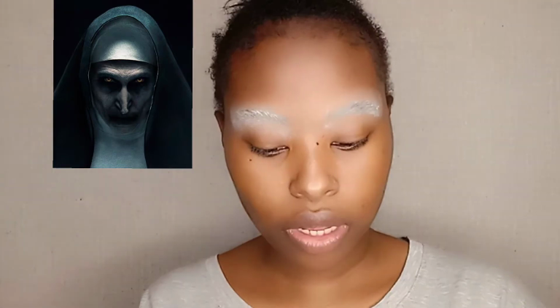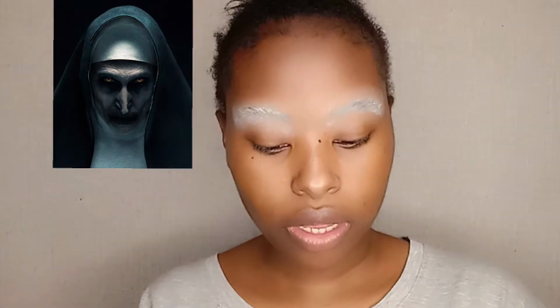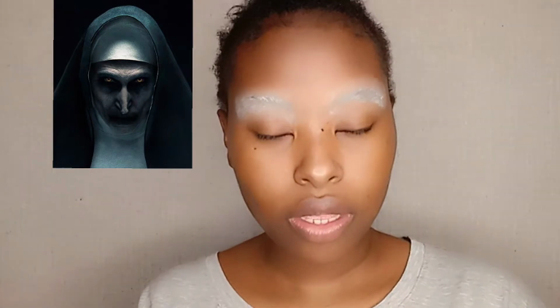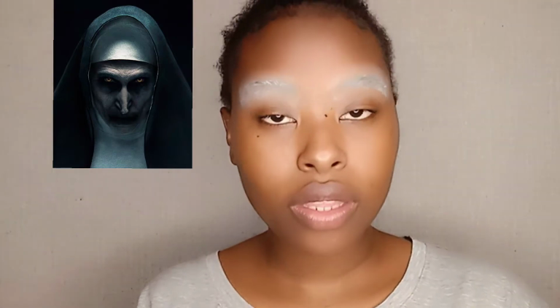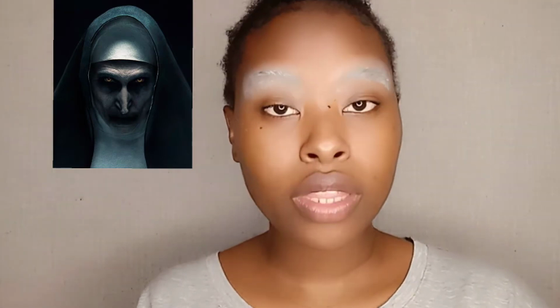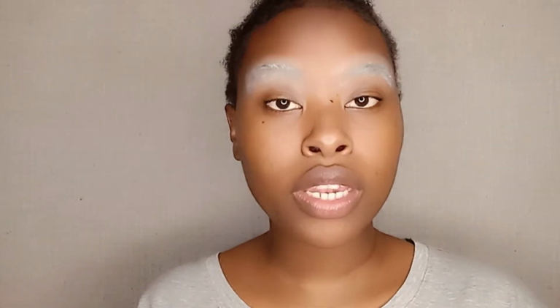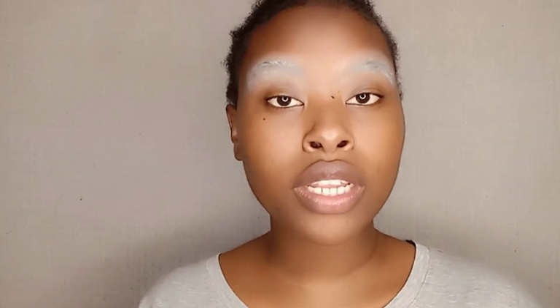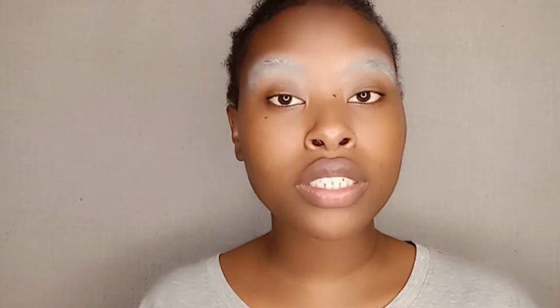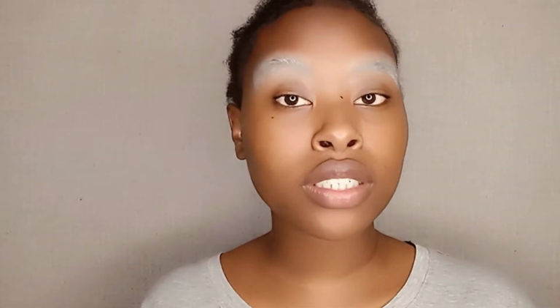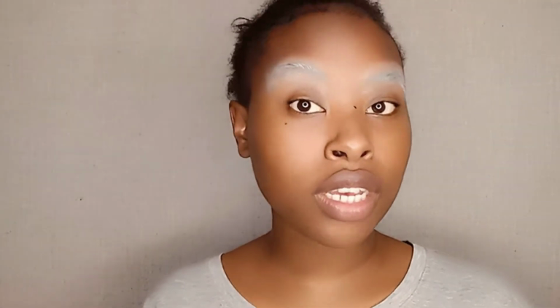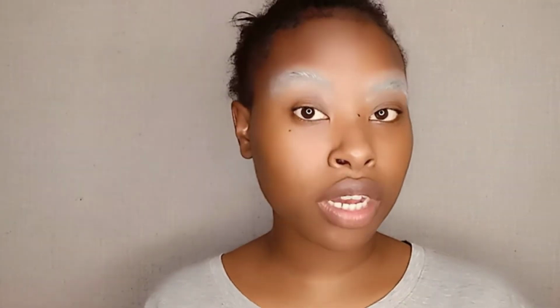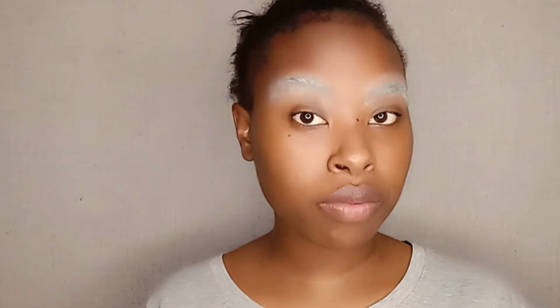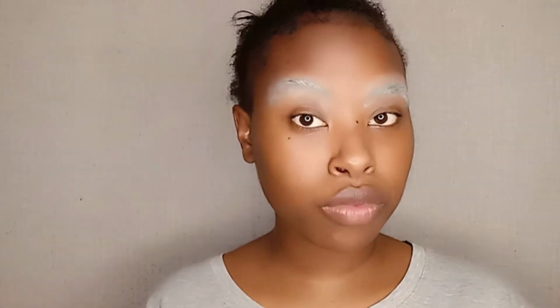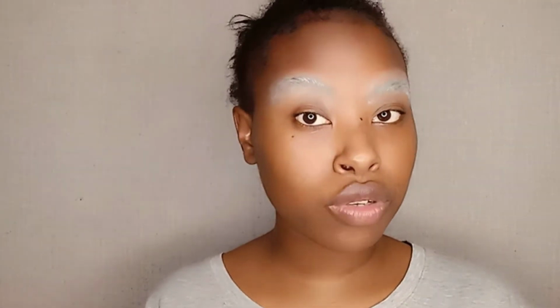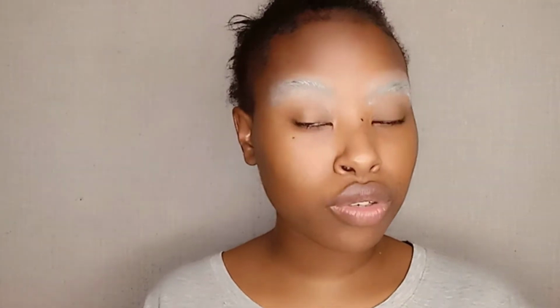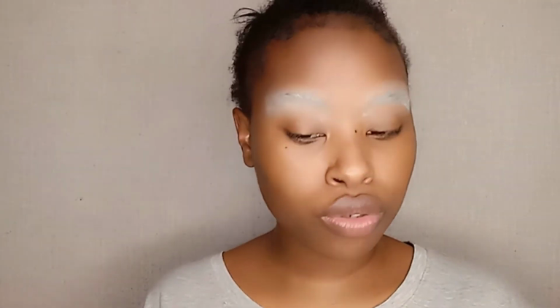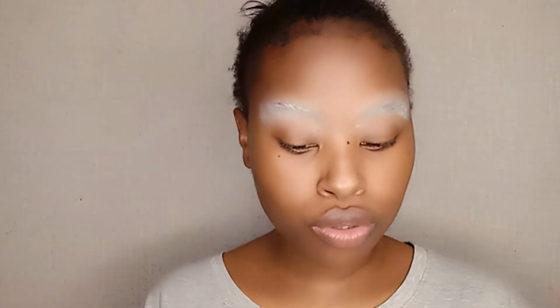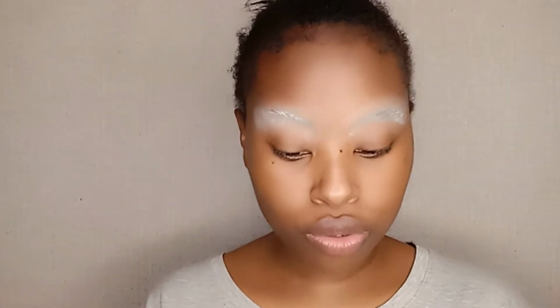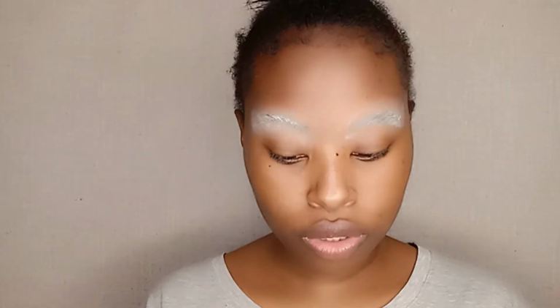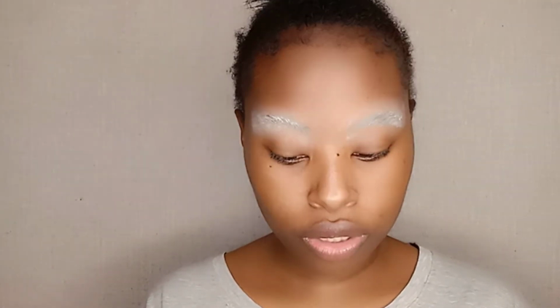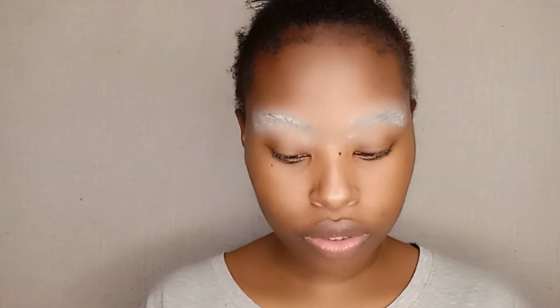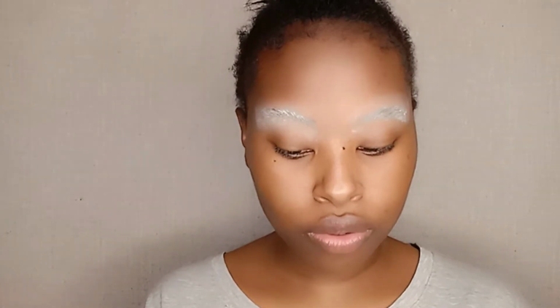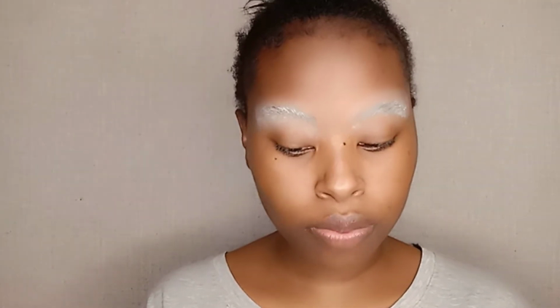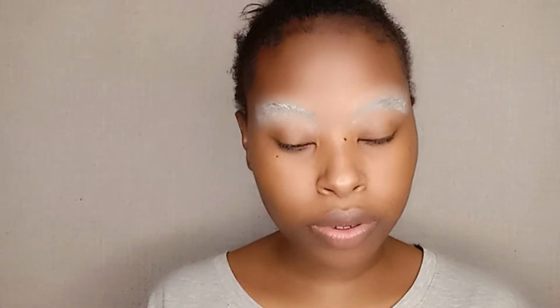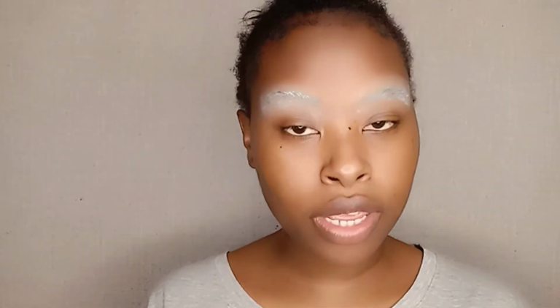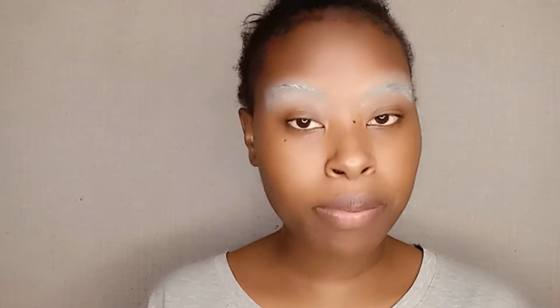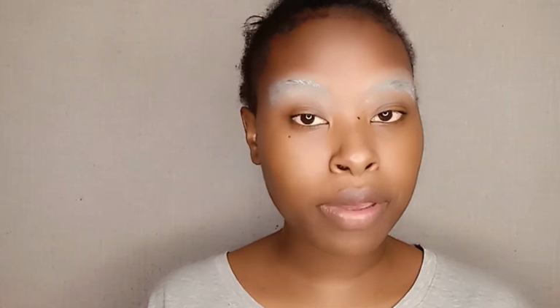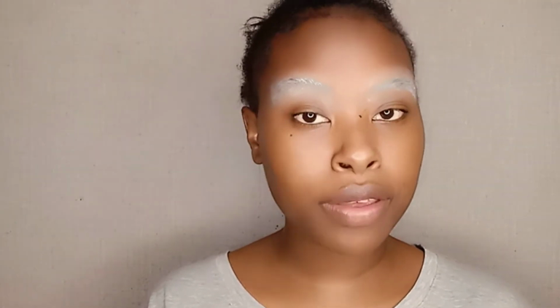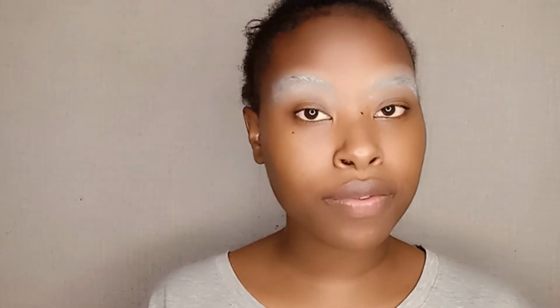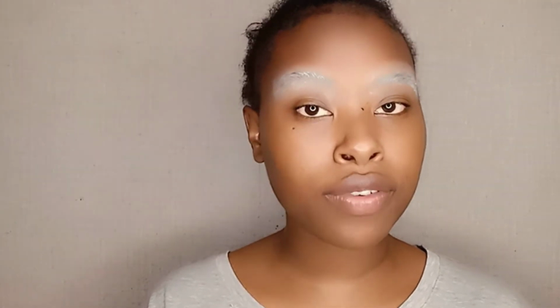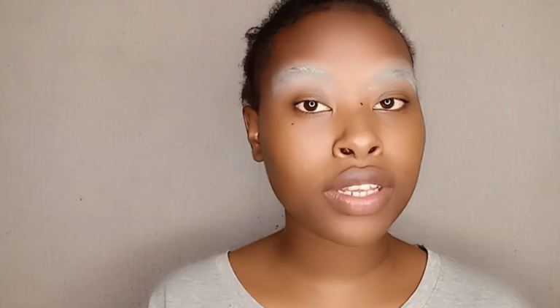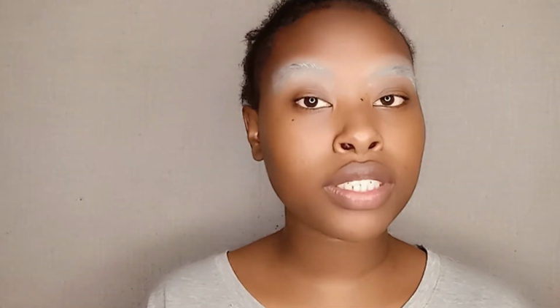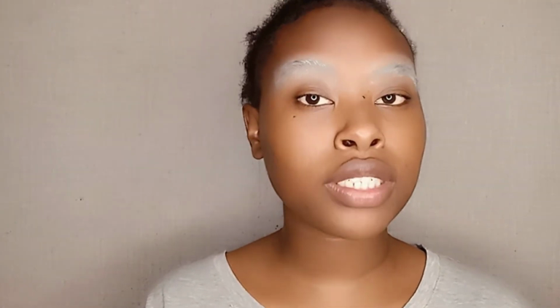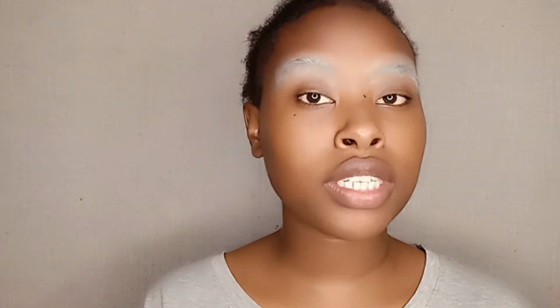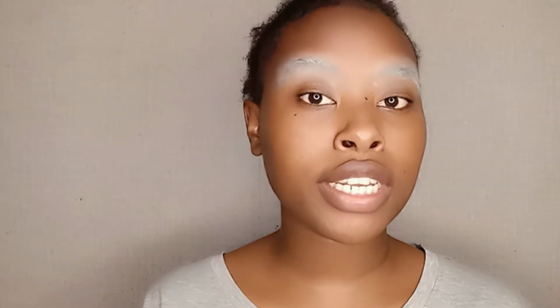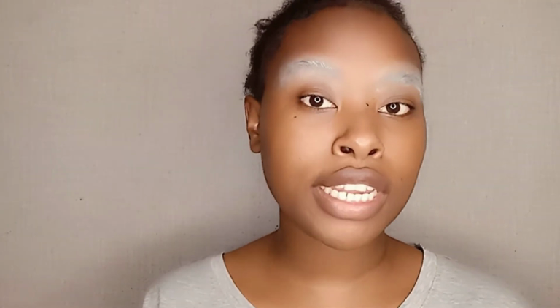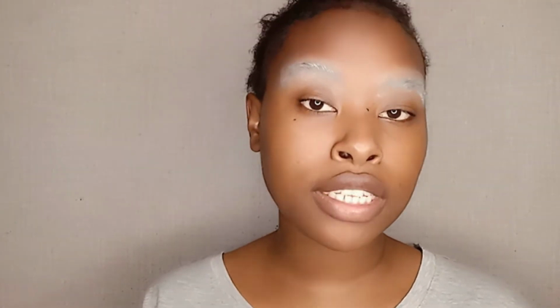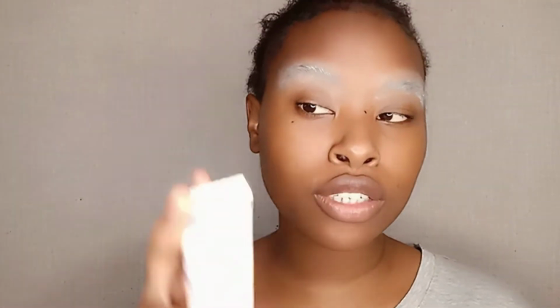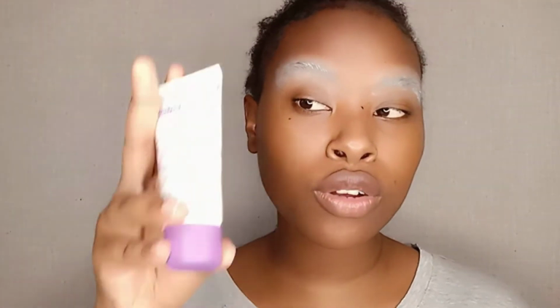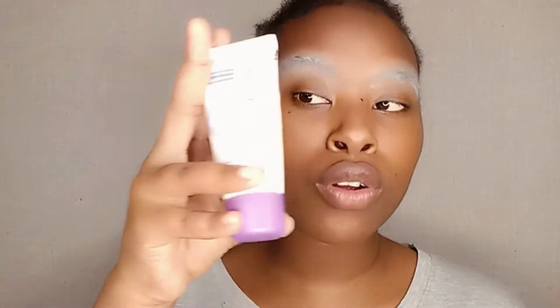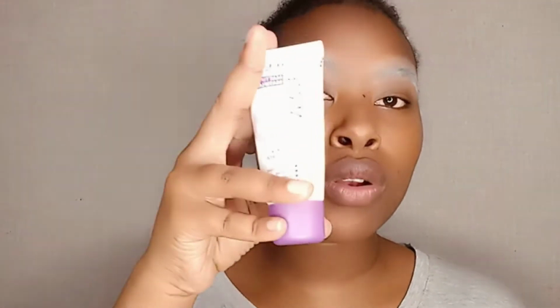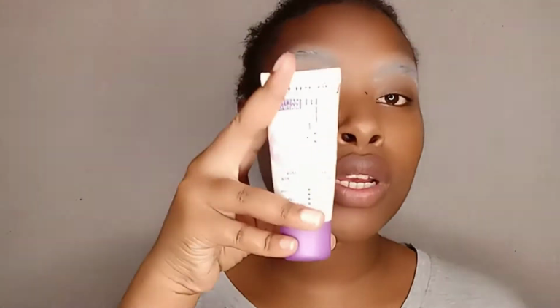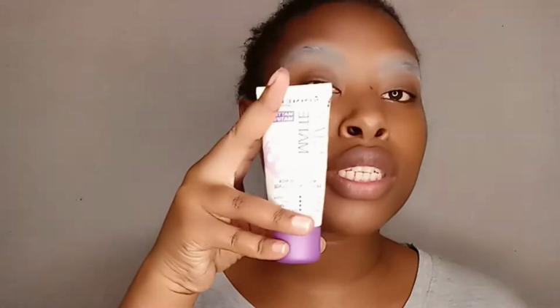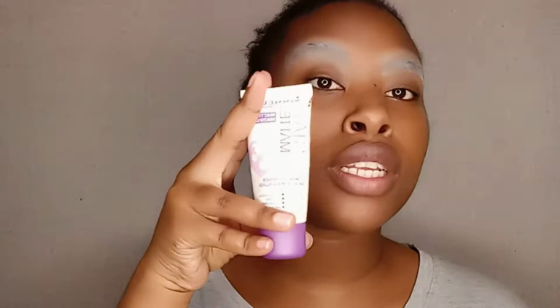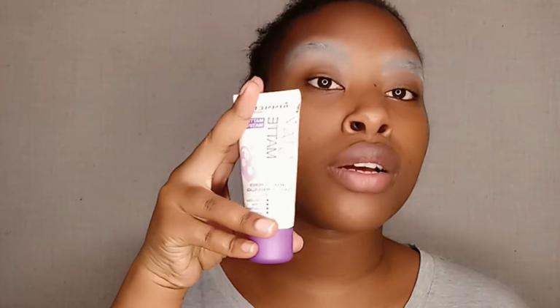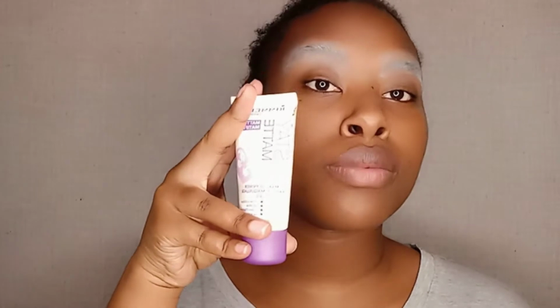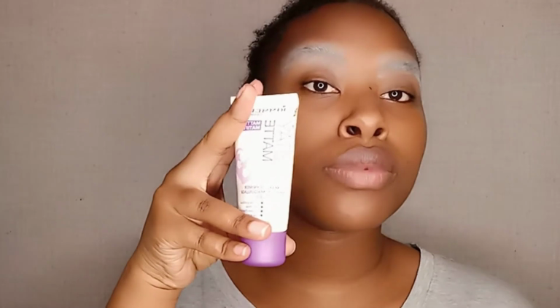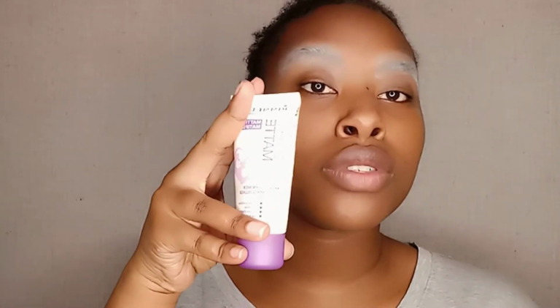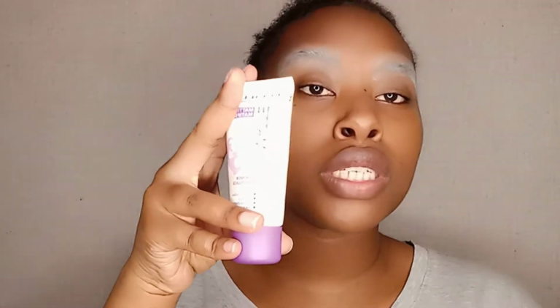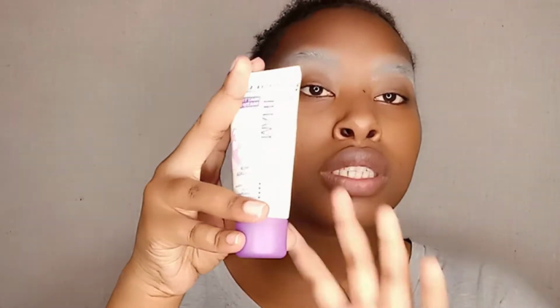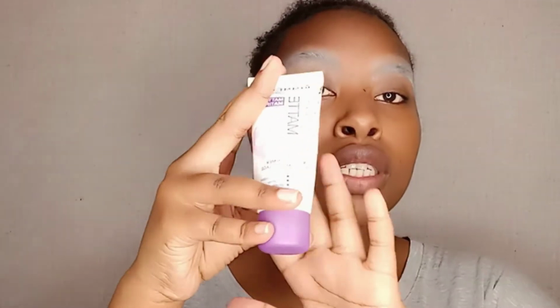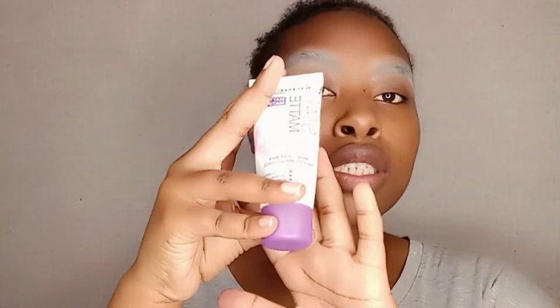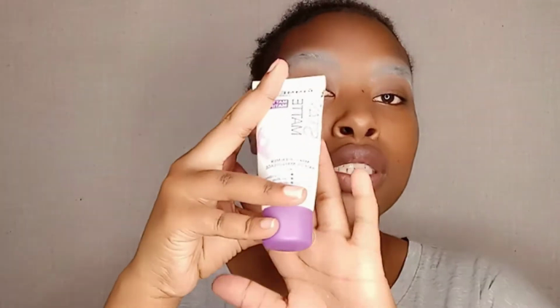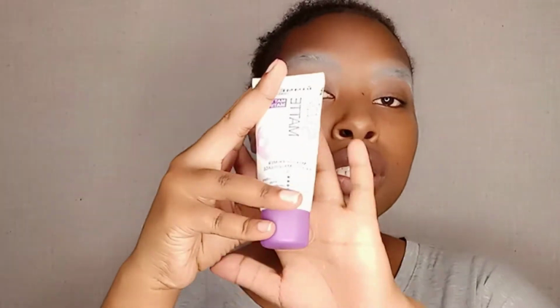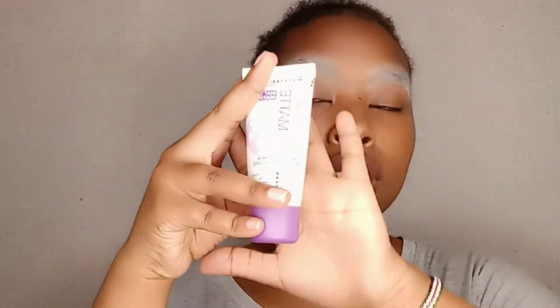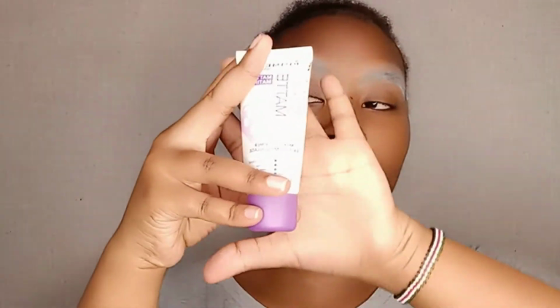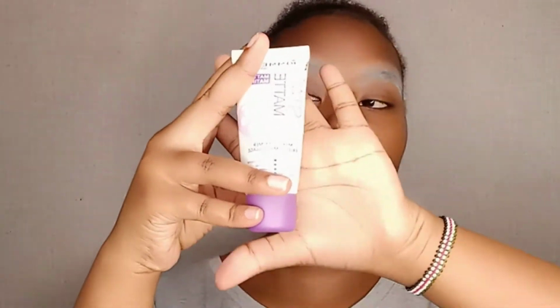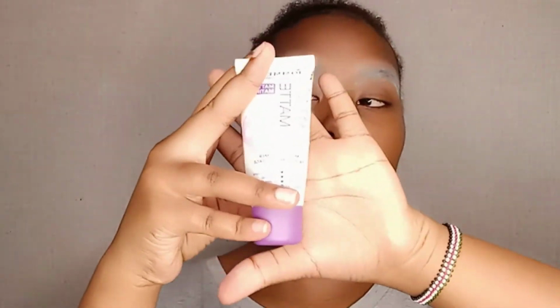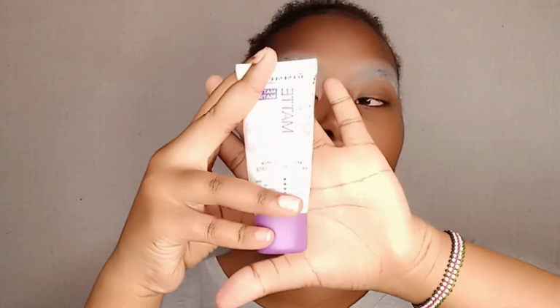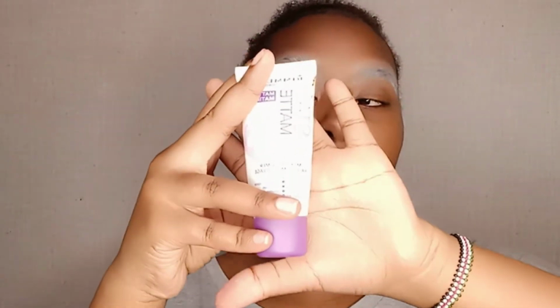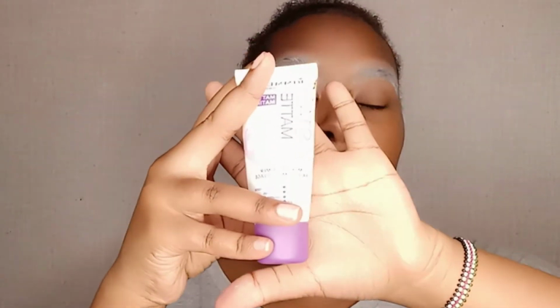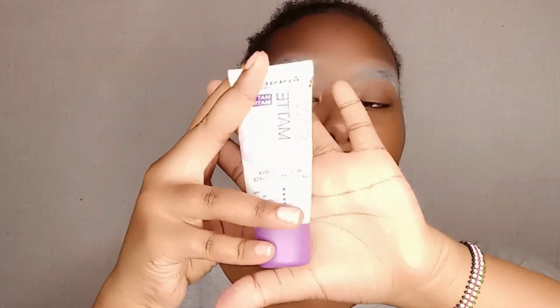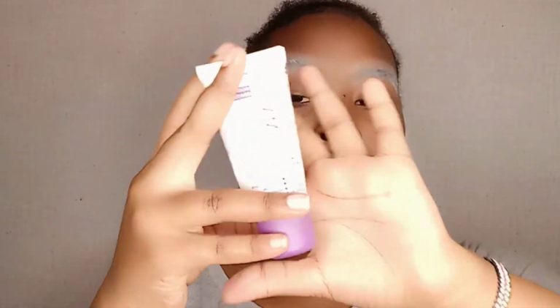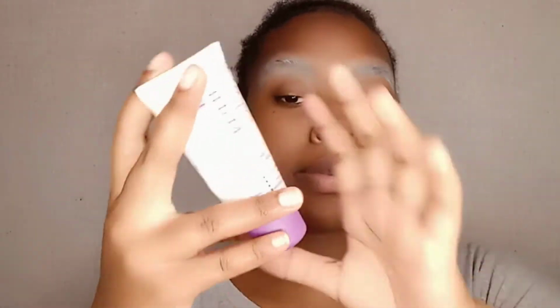The next thing I'm going to do is to prime my face, and as always I'm using this primer.